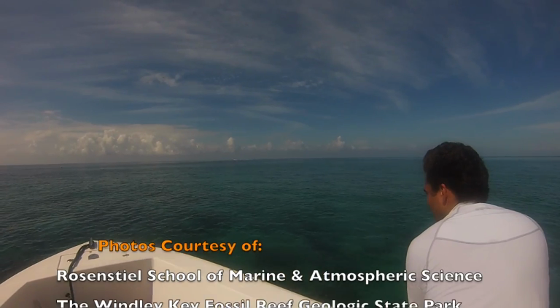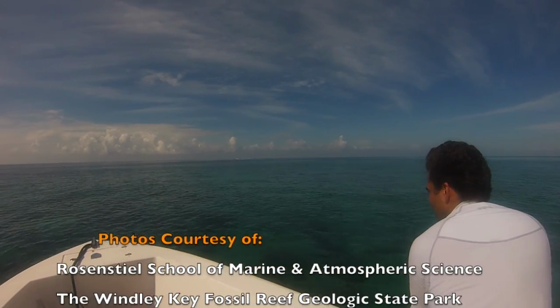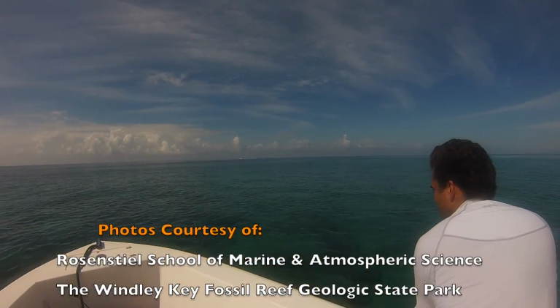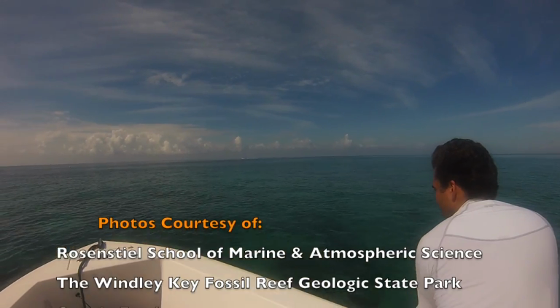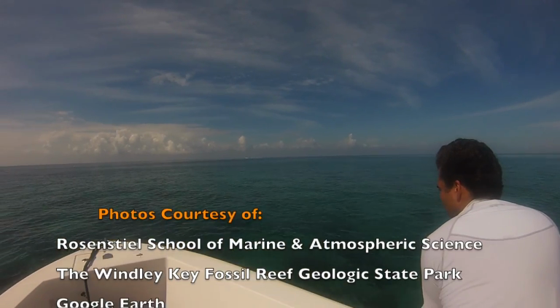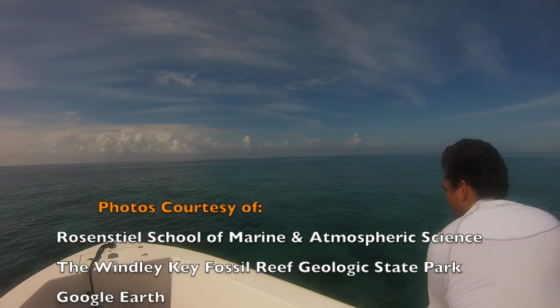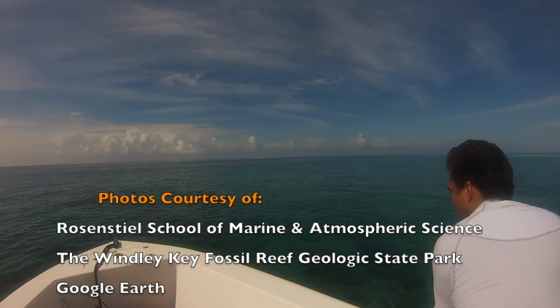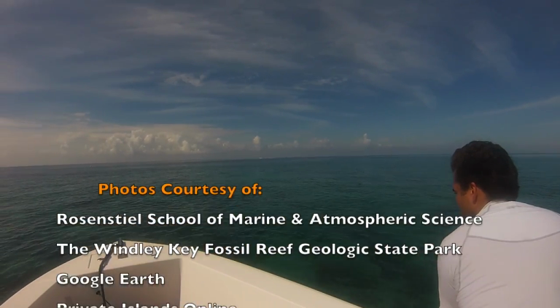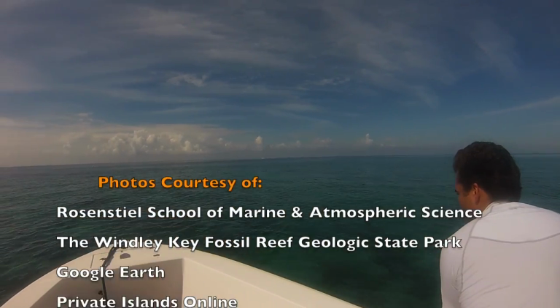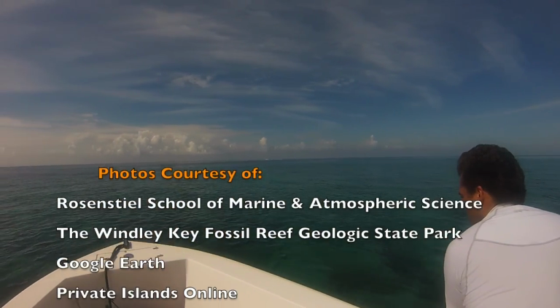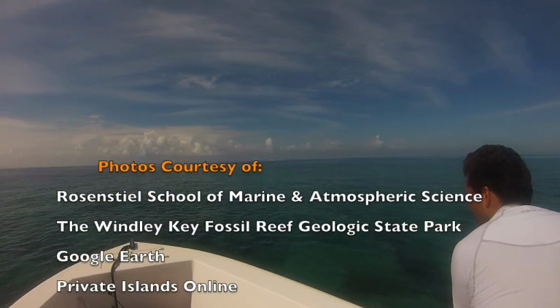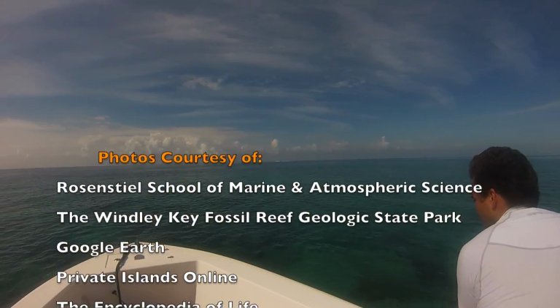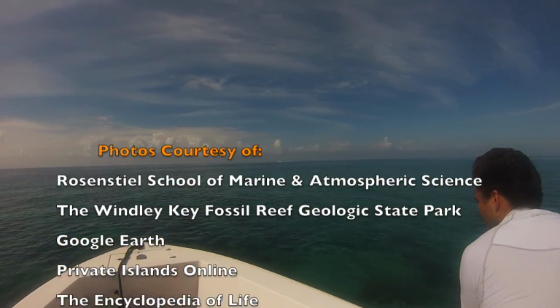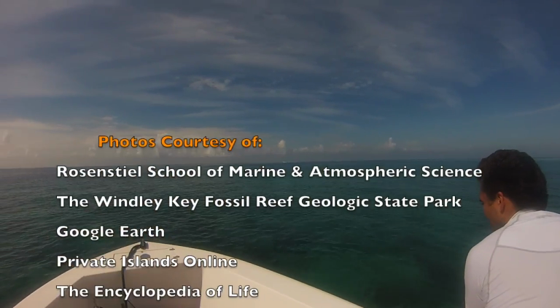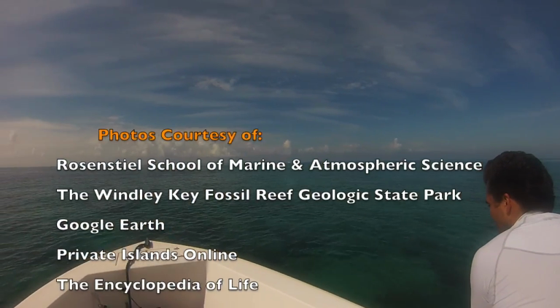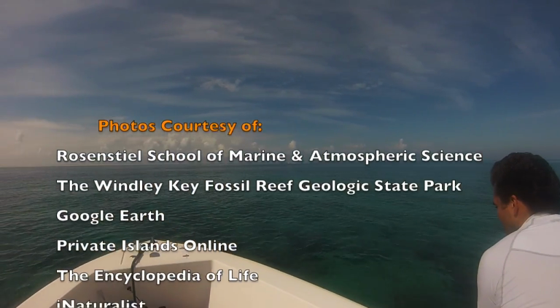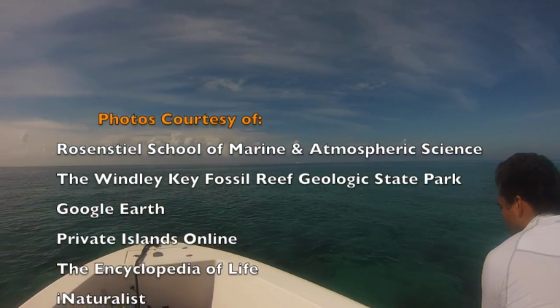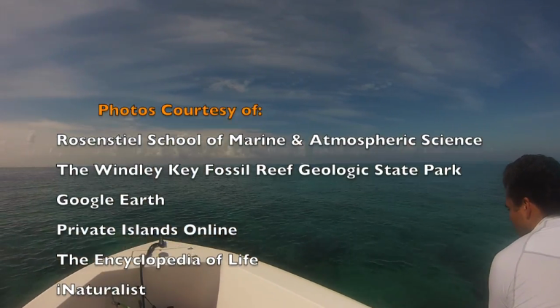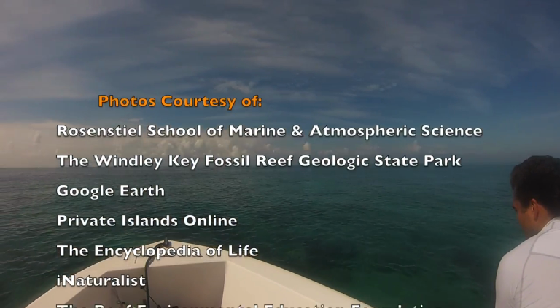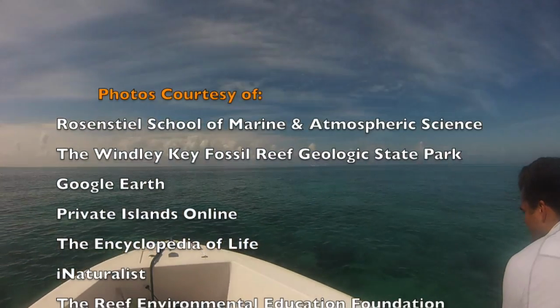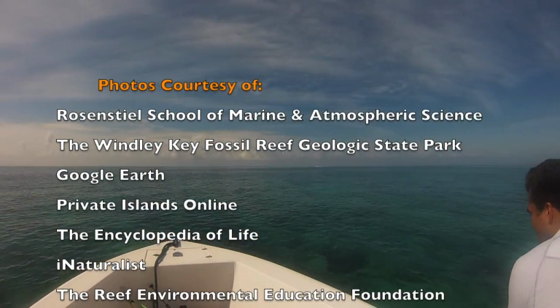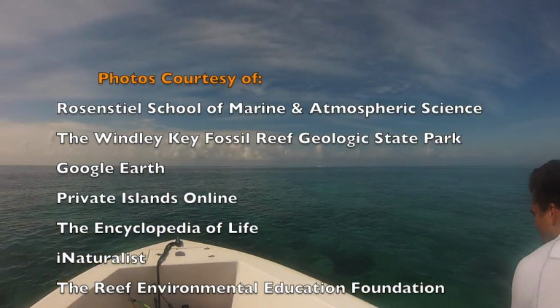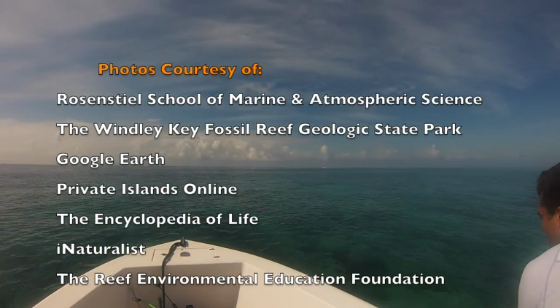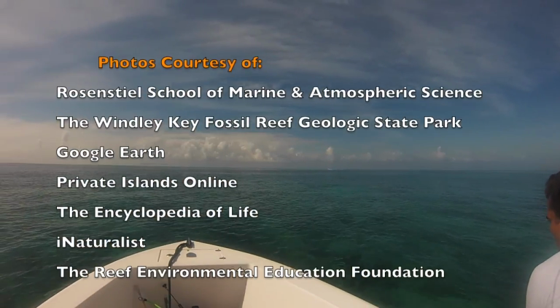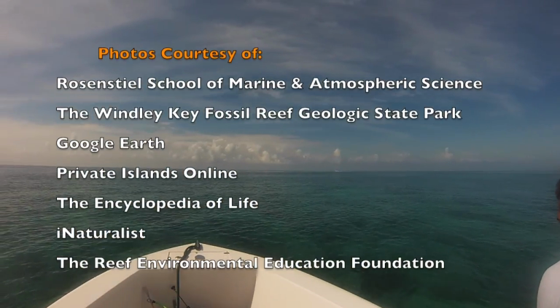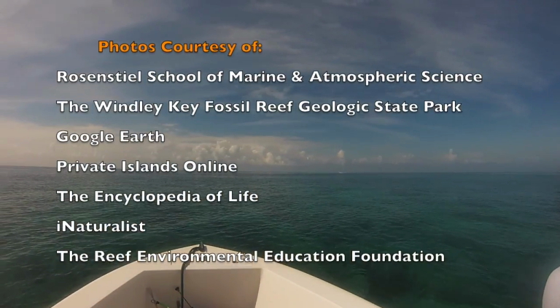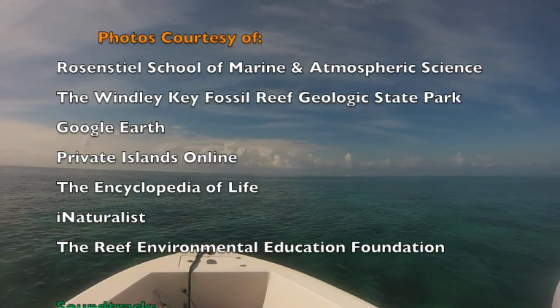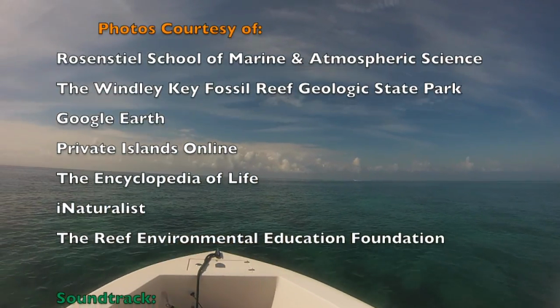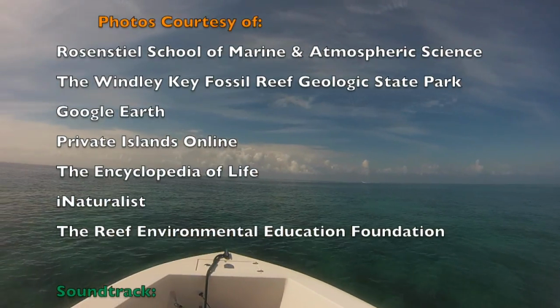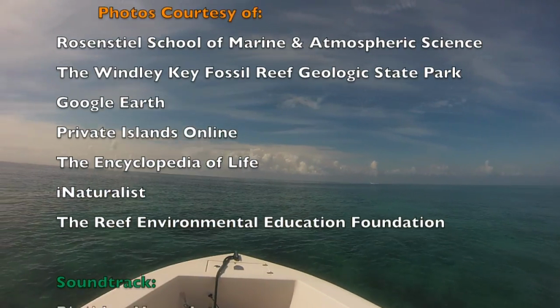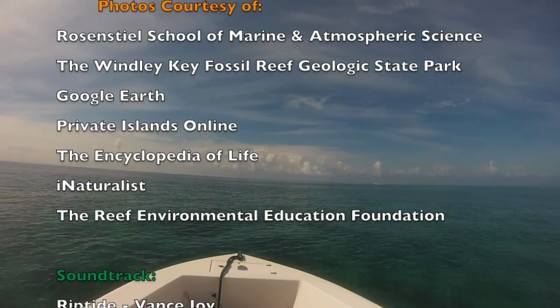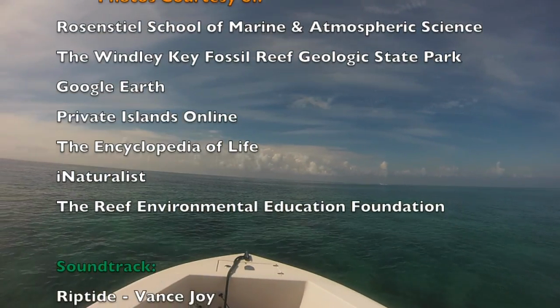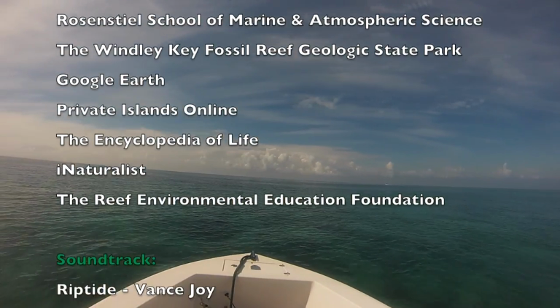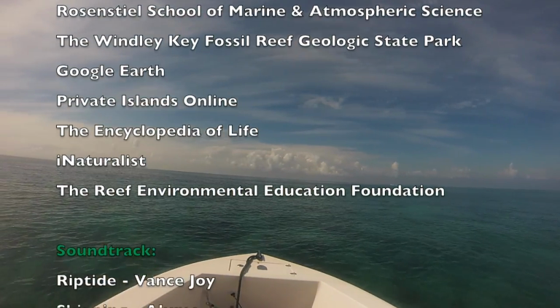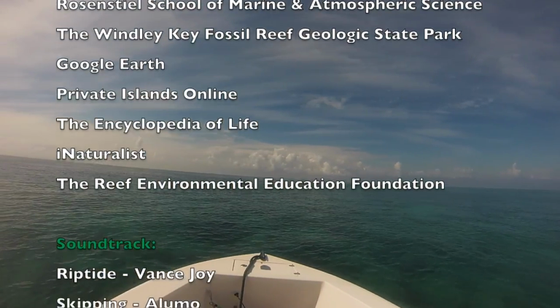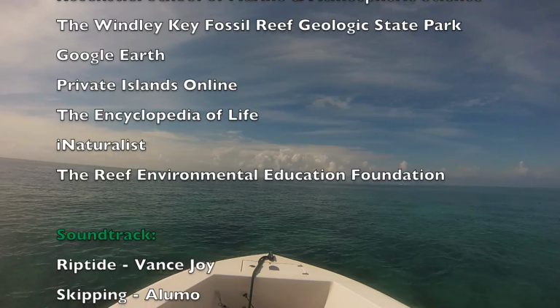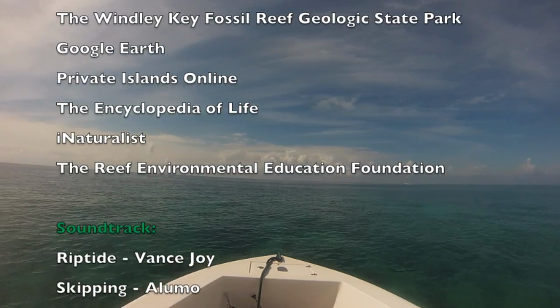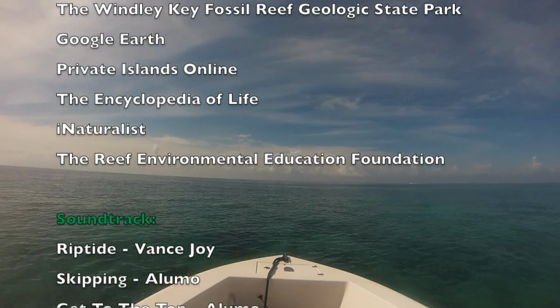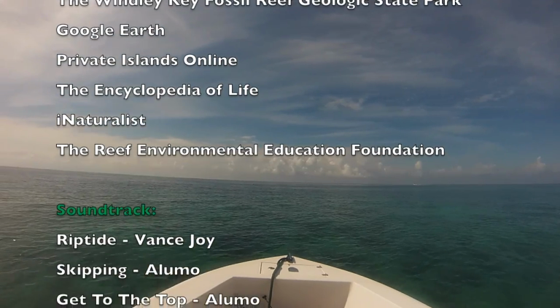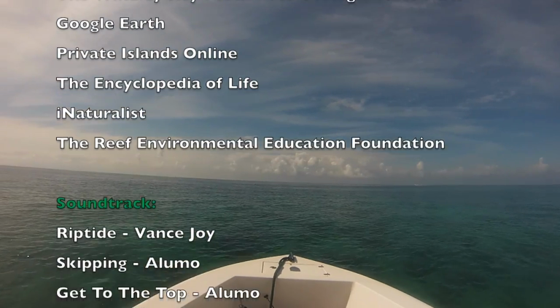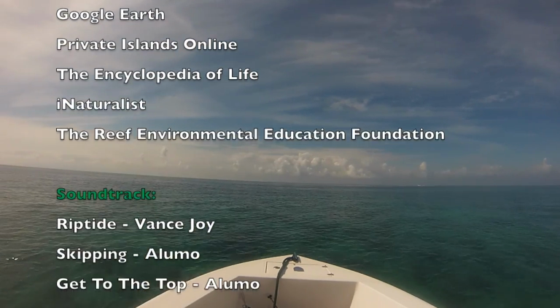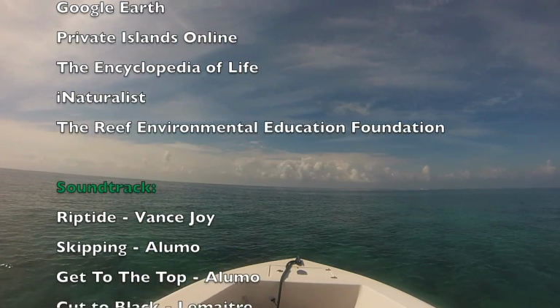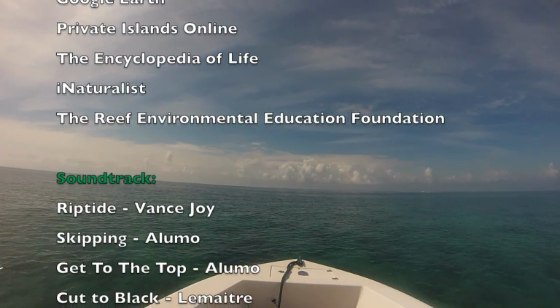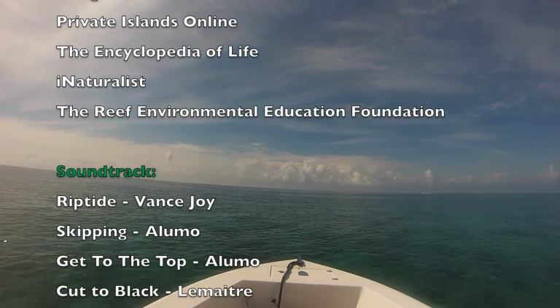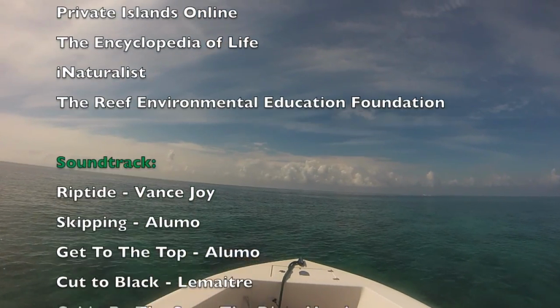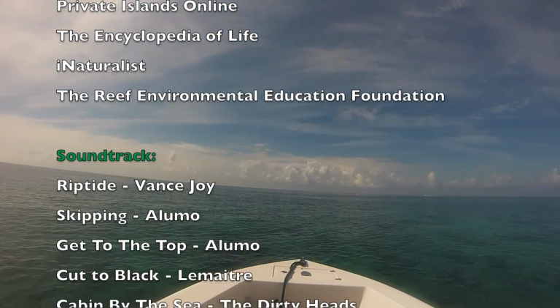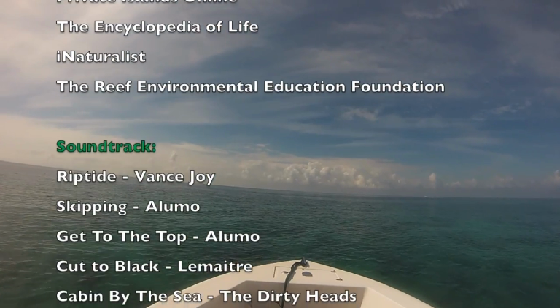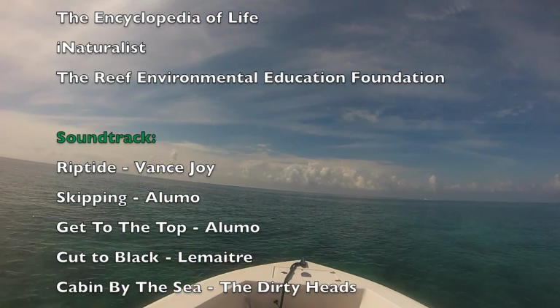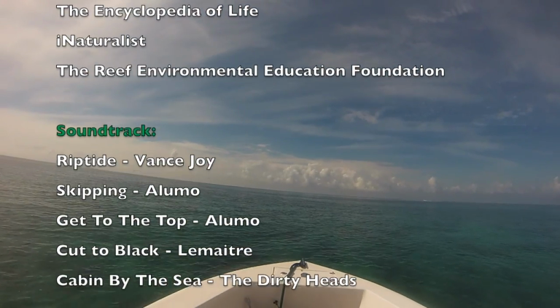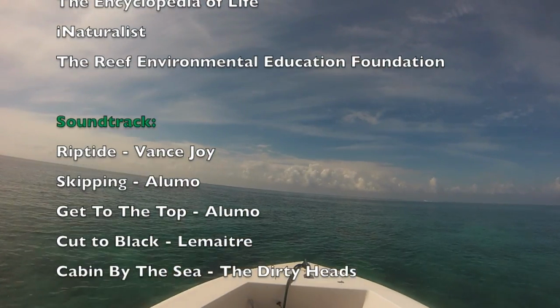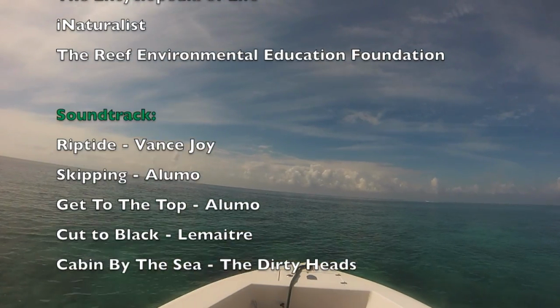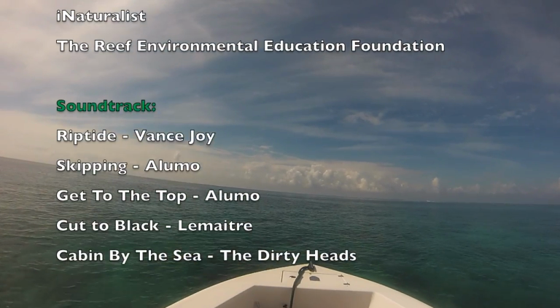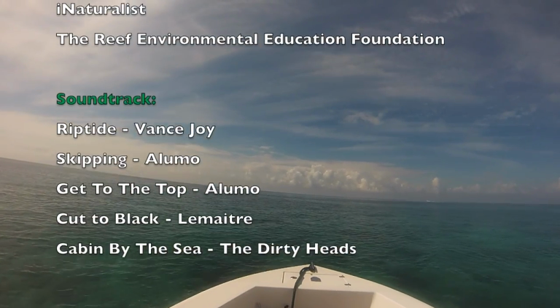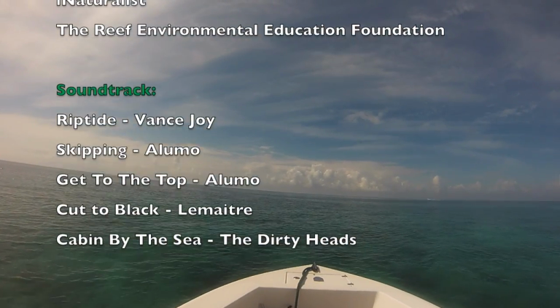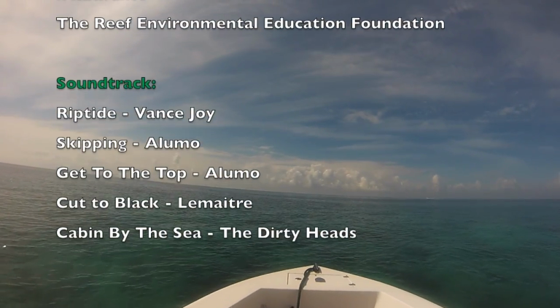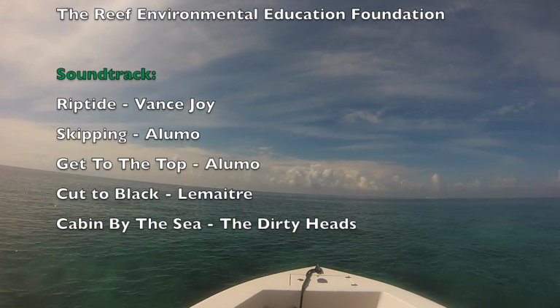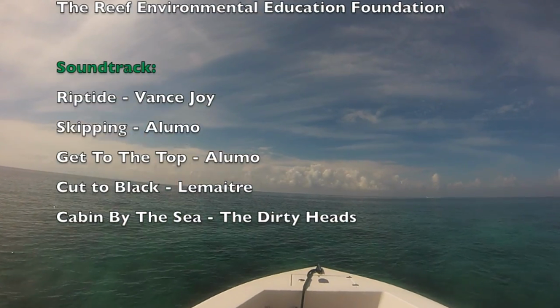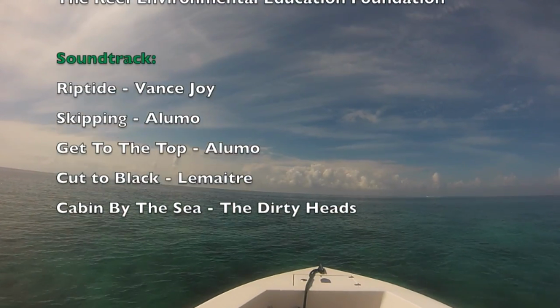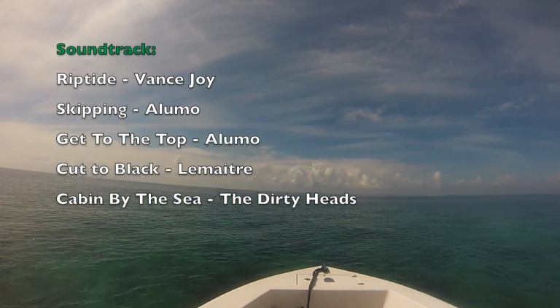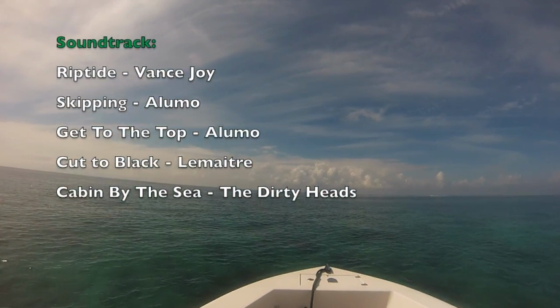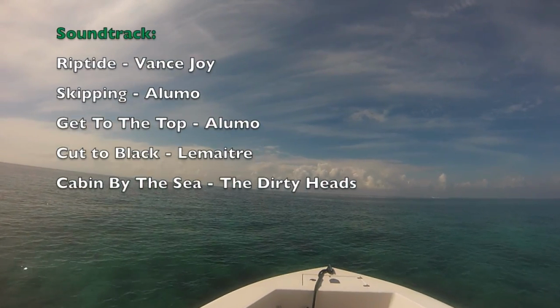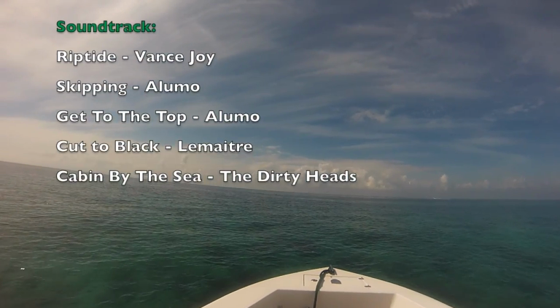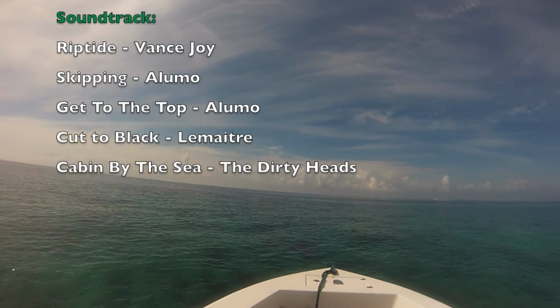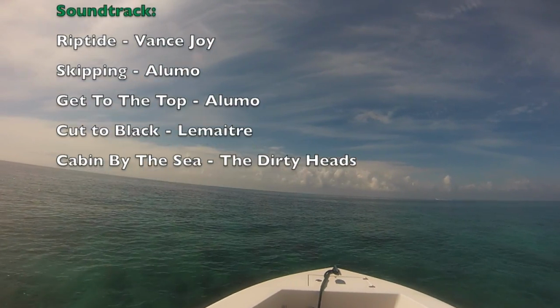For more information on Broad Key and research opportunities on the island, please contact the University of Miami's Rosenstiel School of Marine and Atmospheric Science.